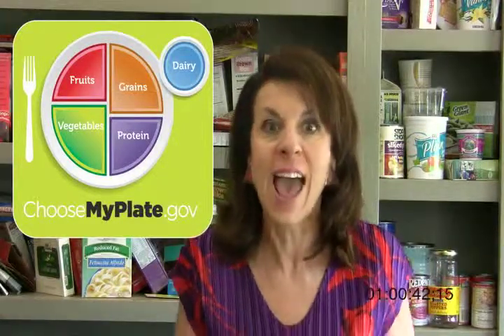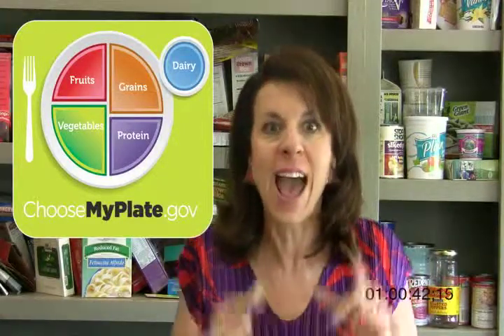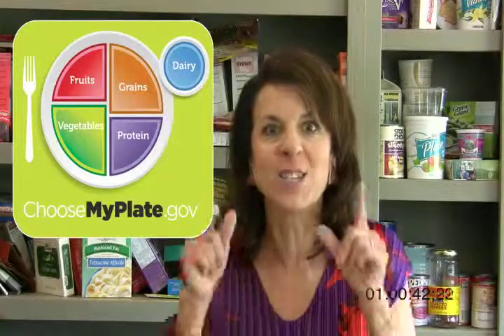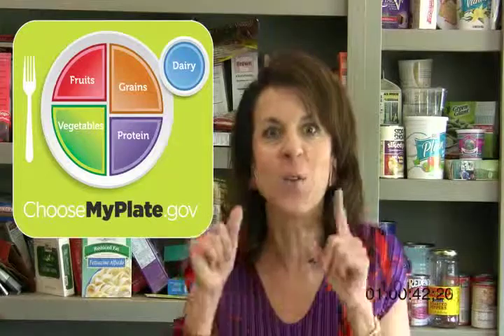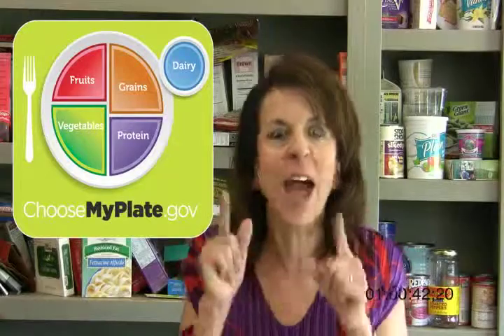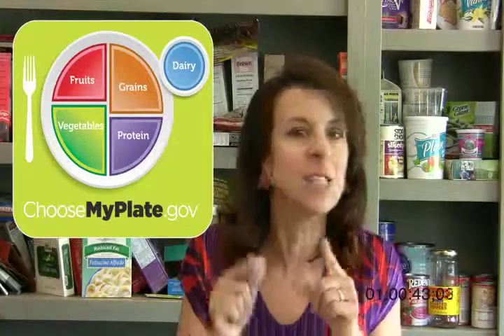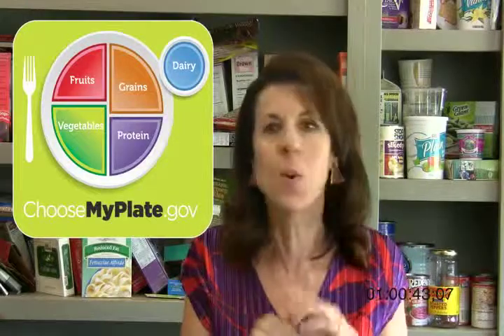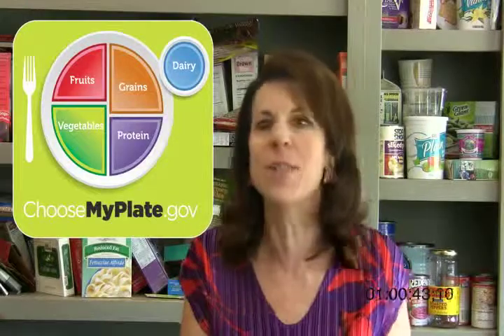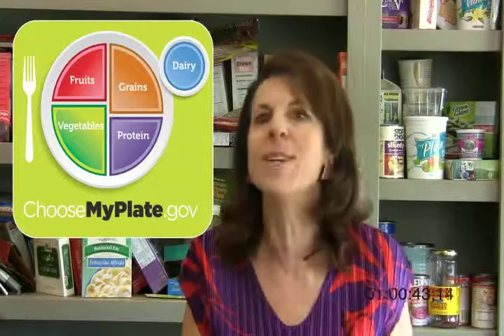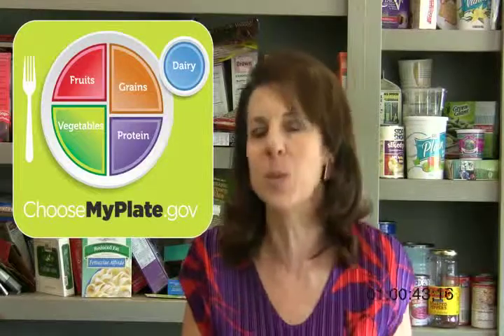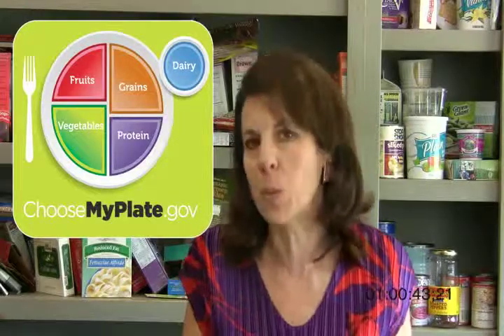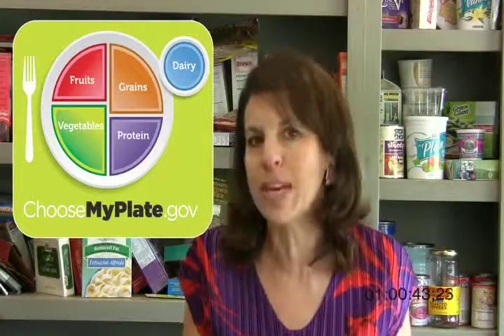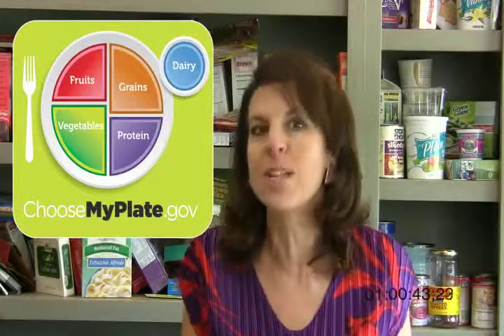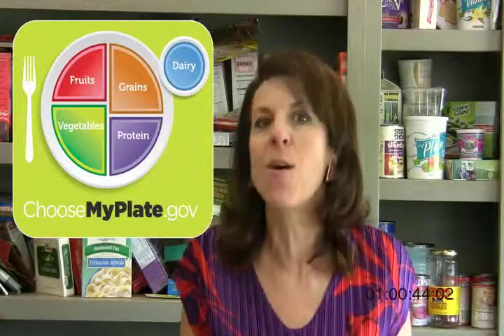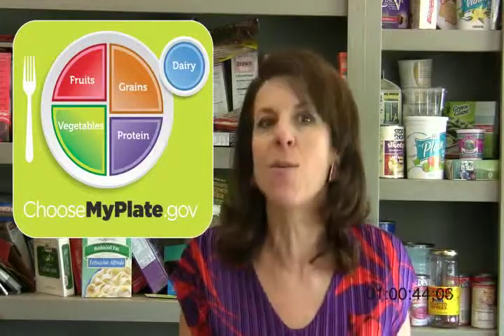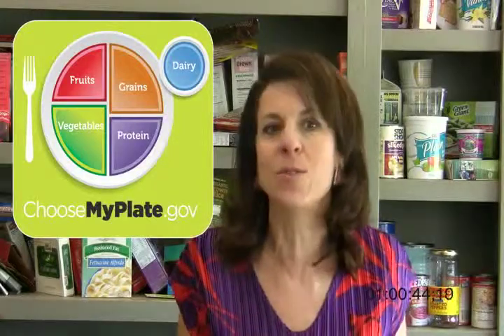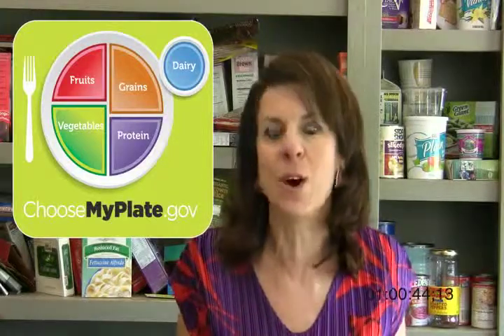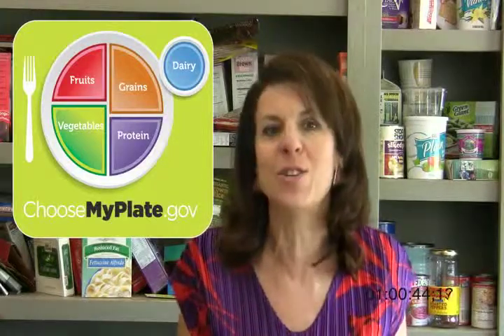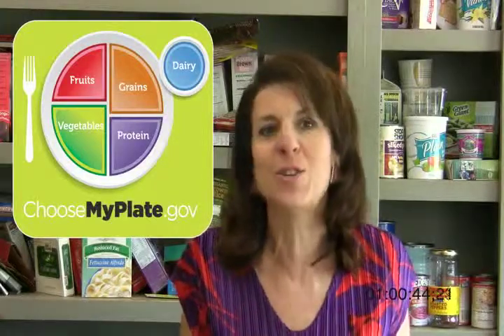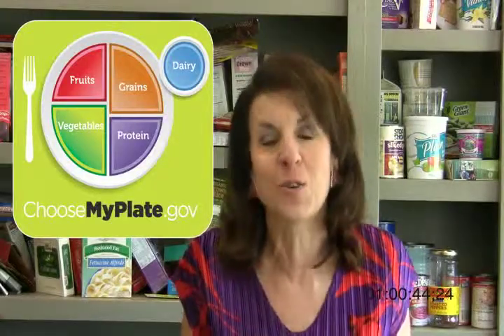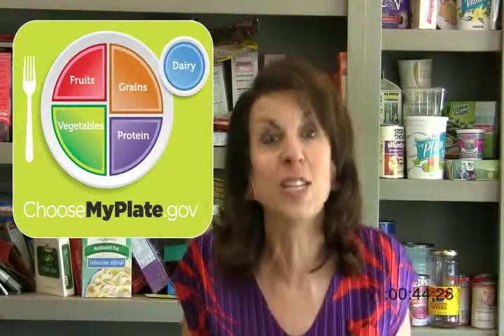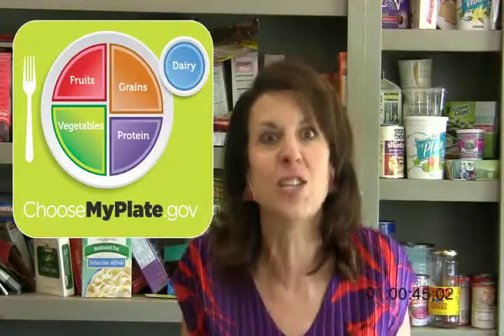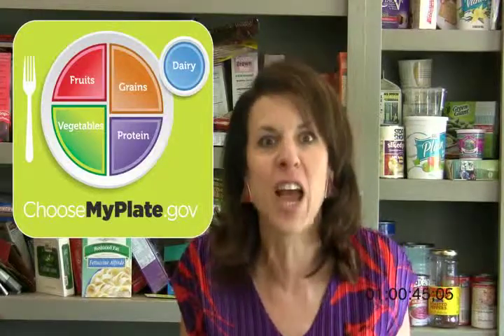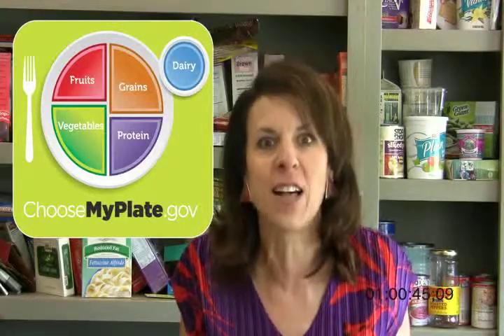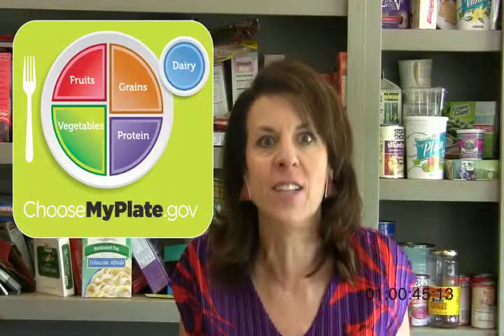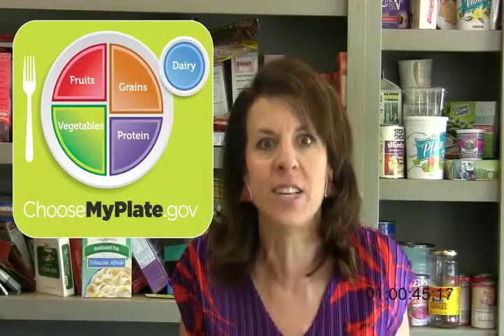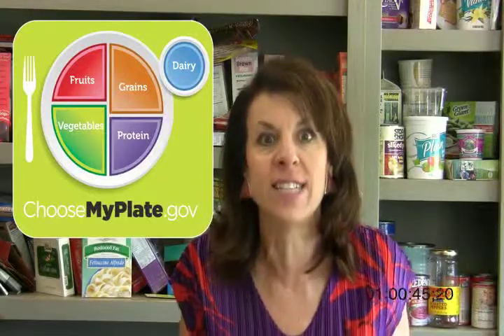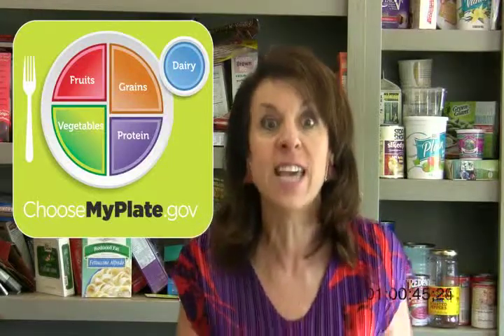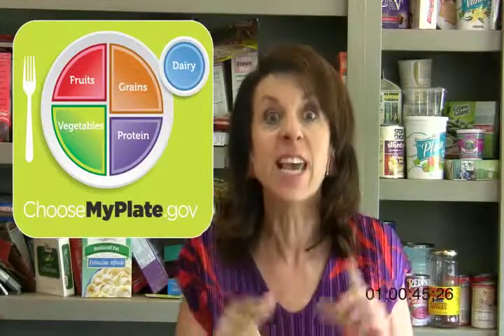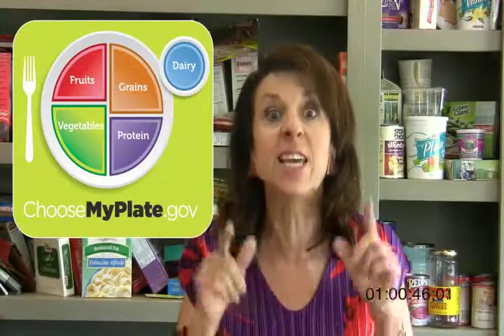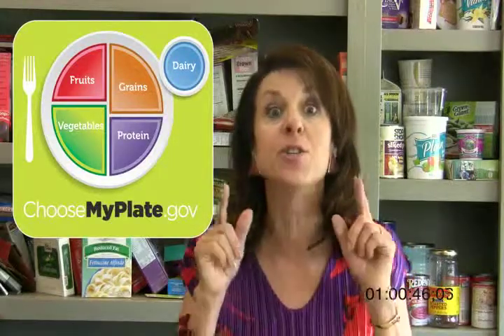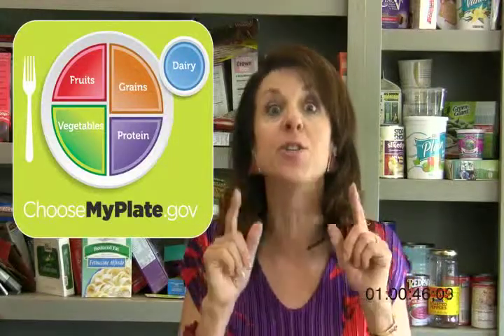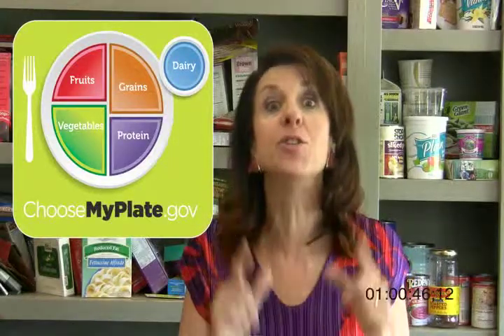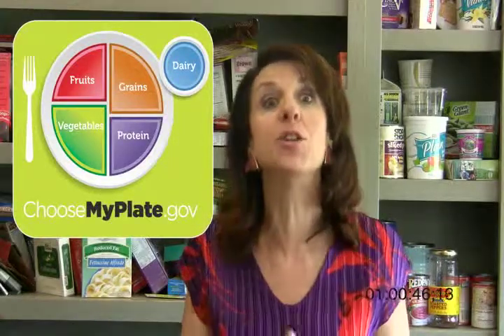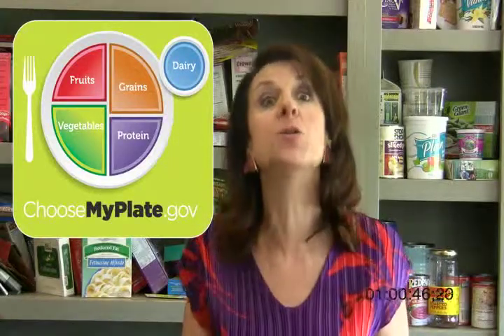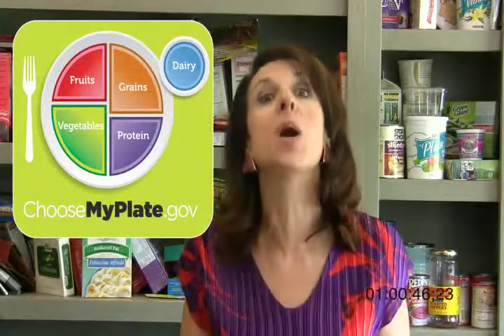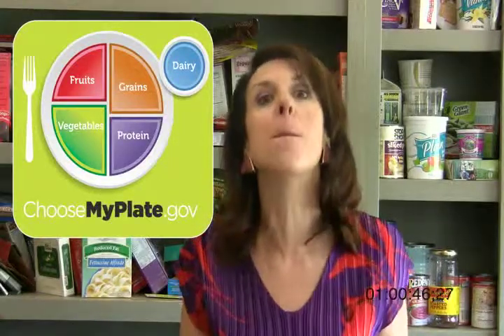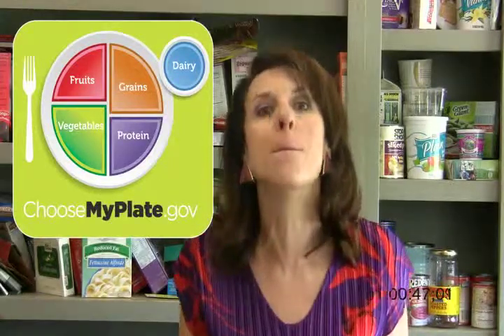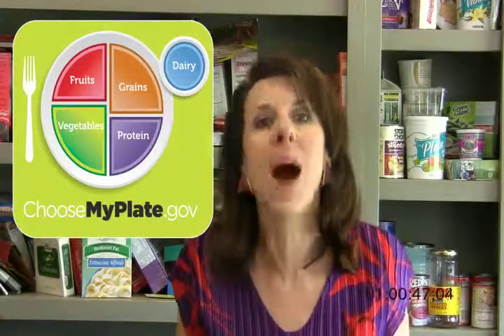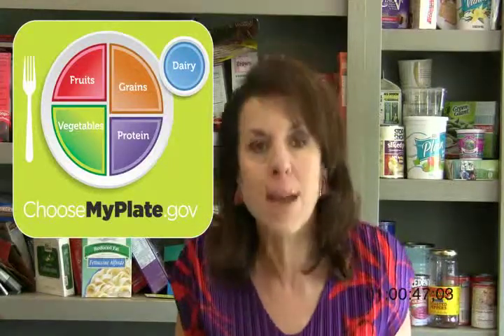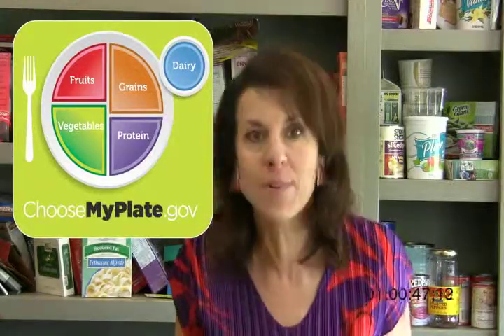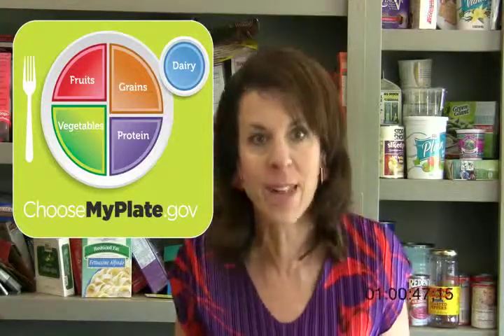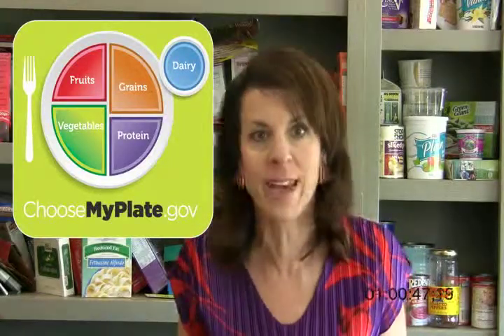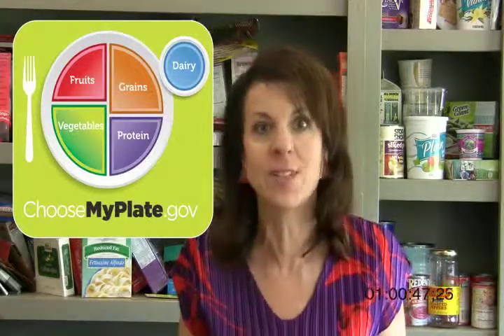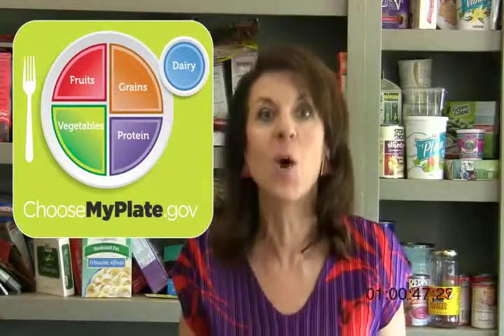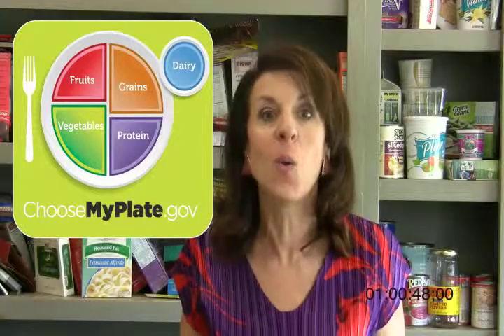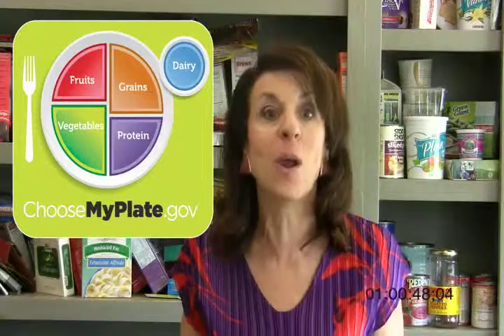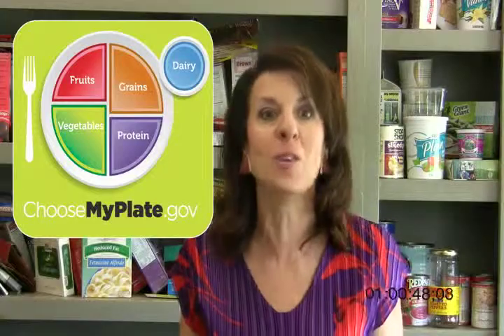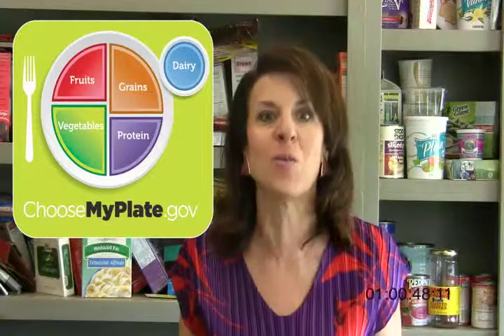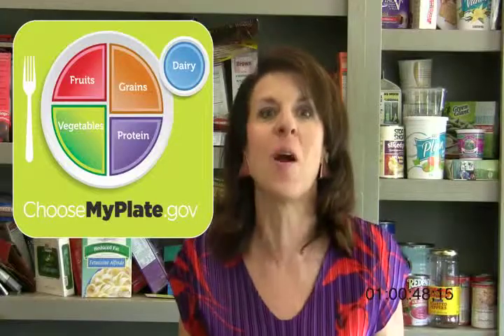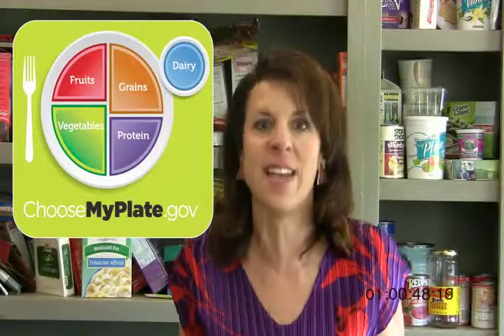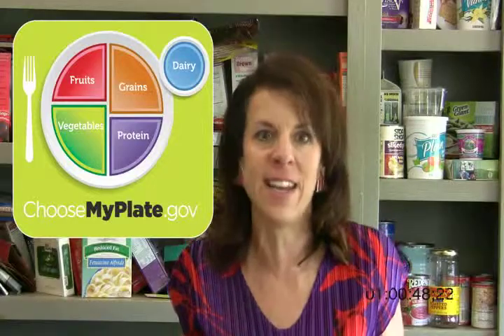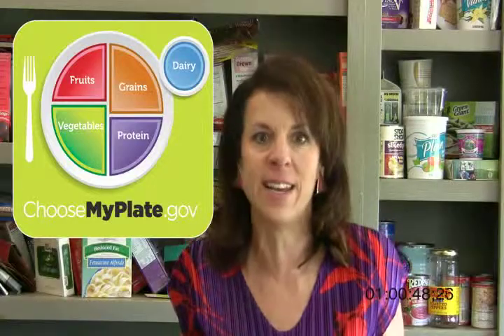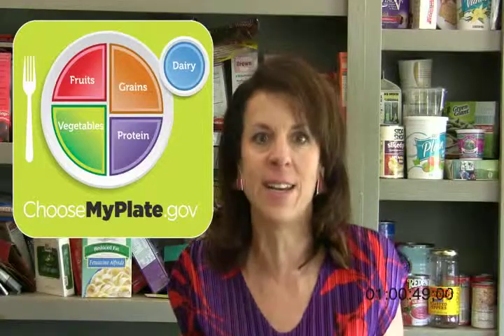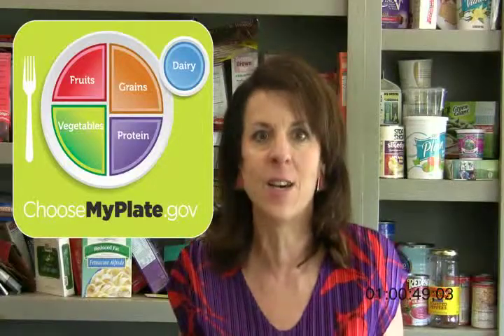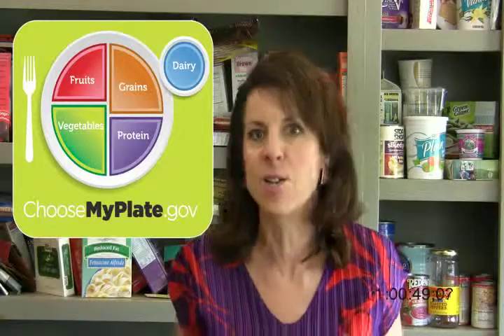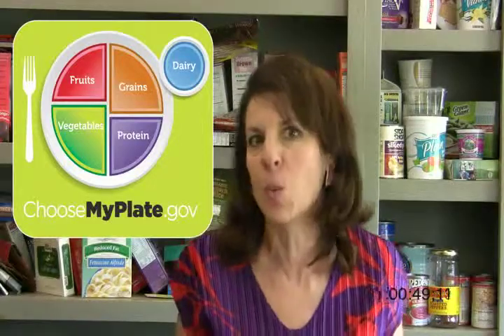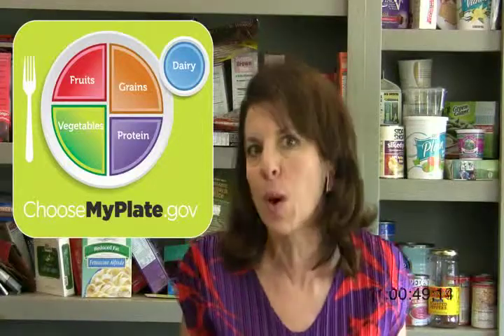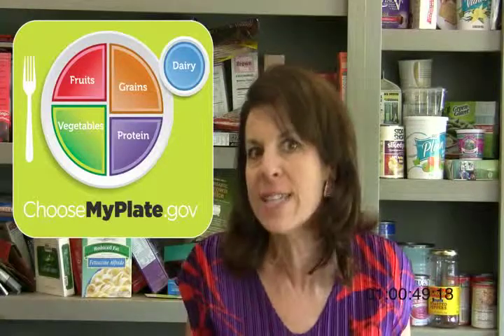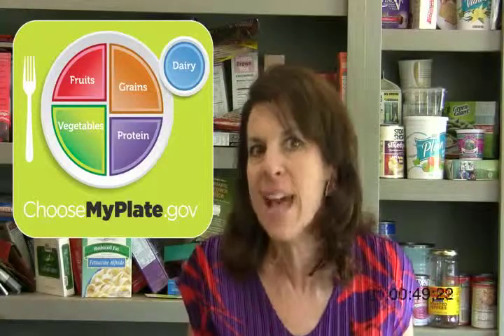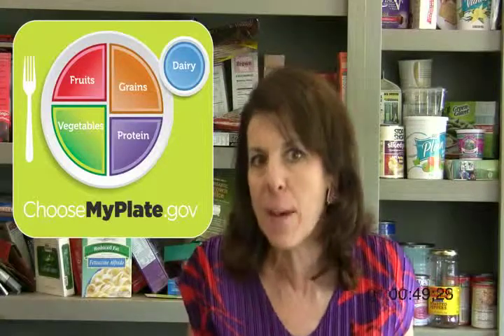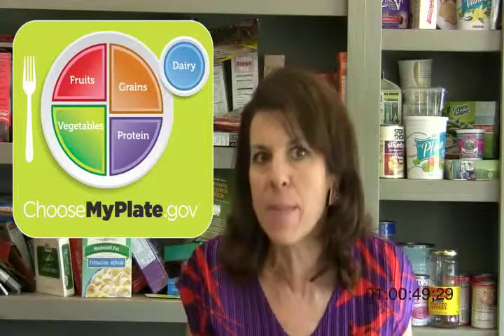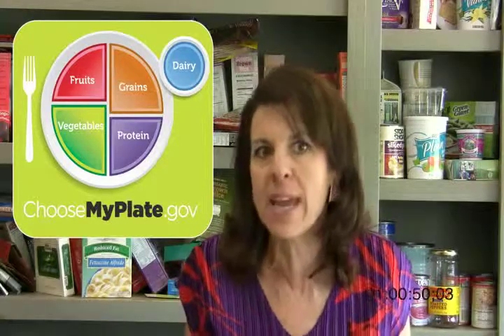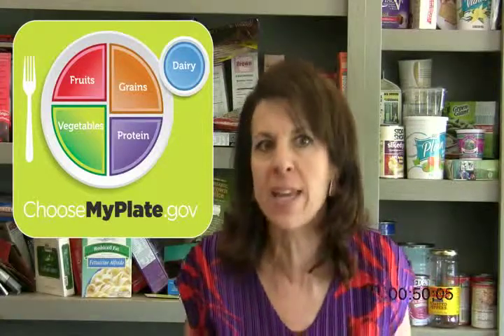And so that's what this week's Sargent Choice Challenge is — to choose MyPlate when you are eating. So what does that mean?